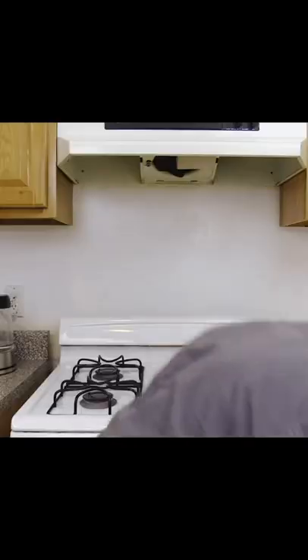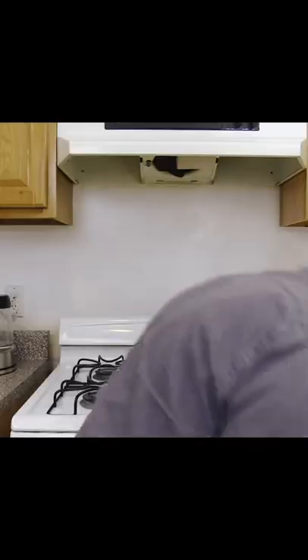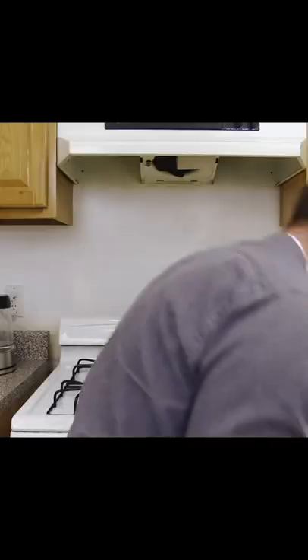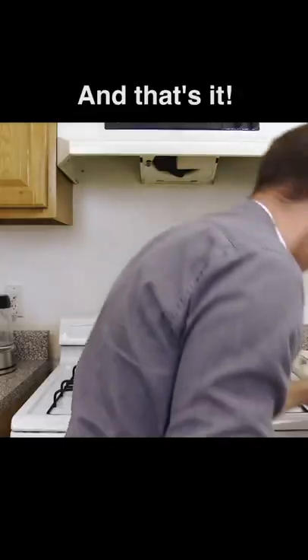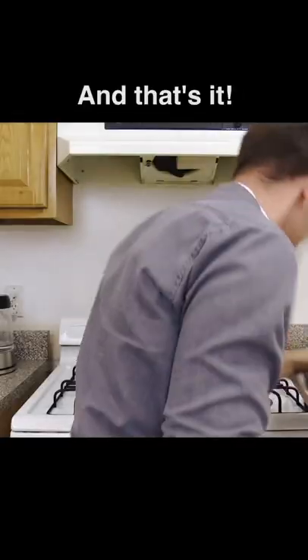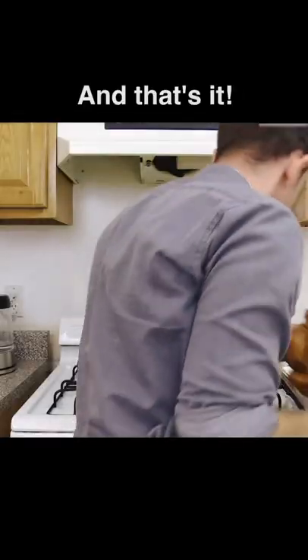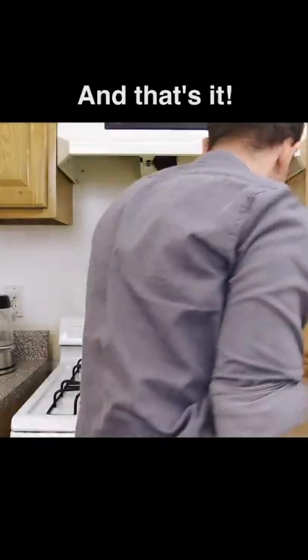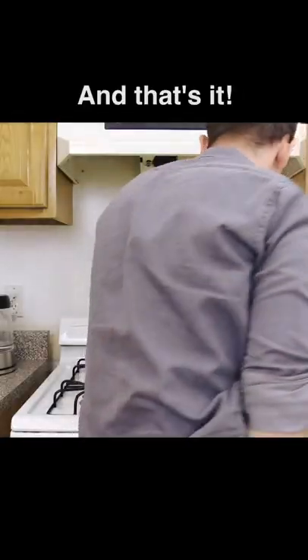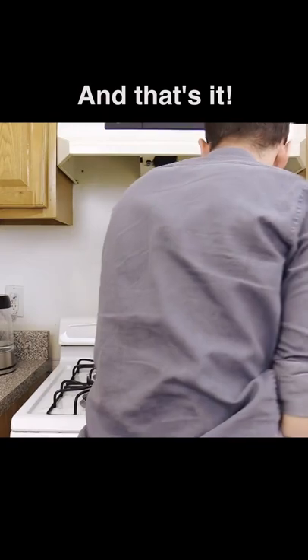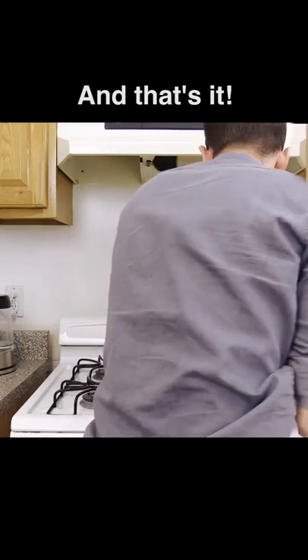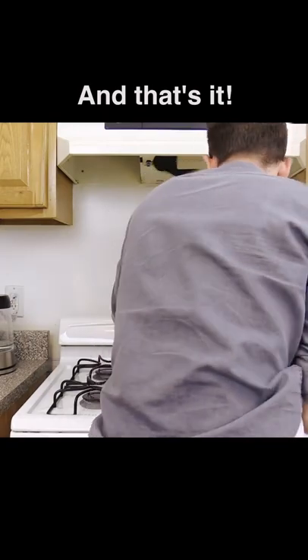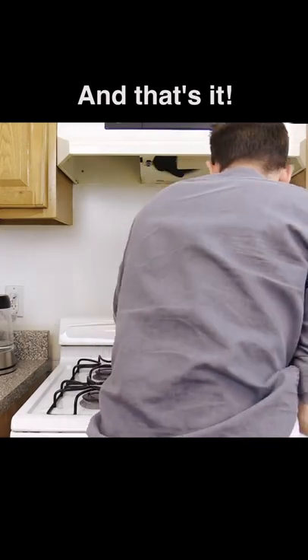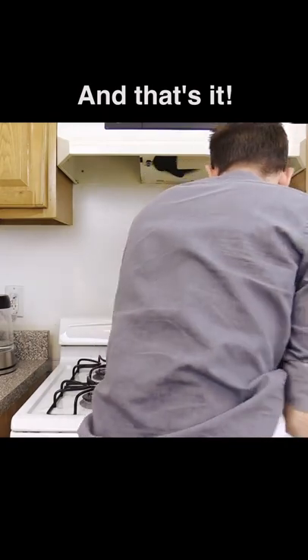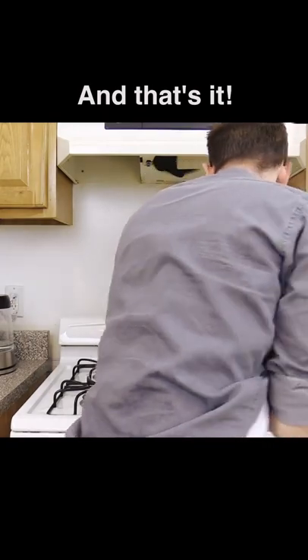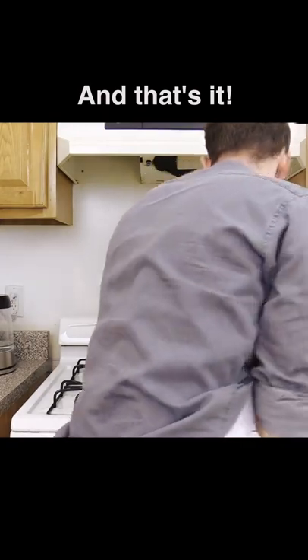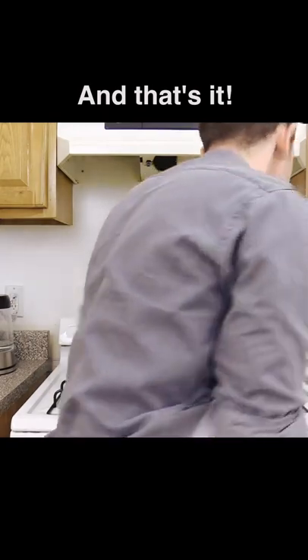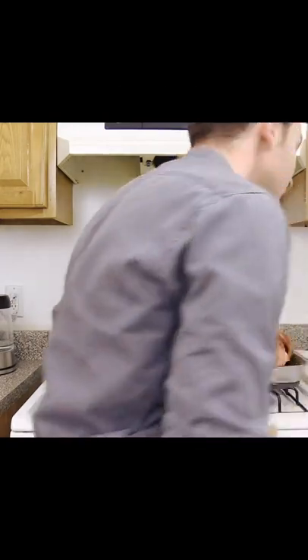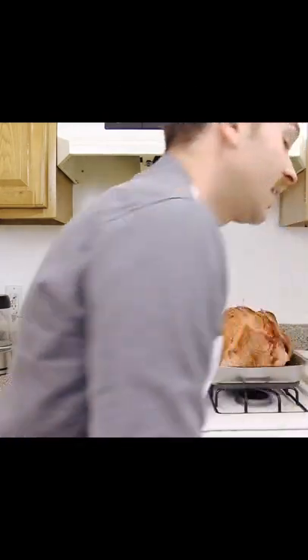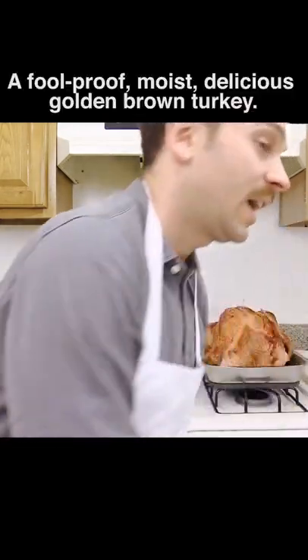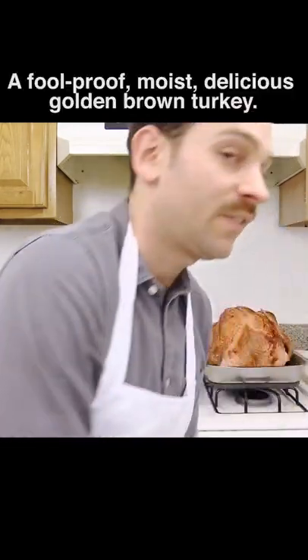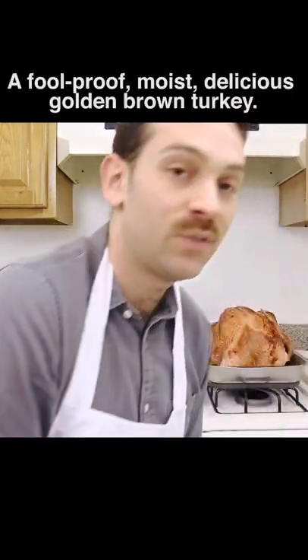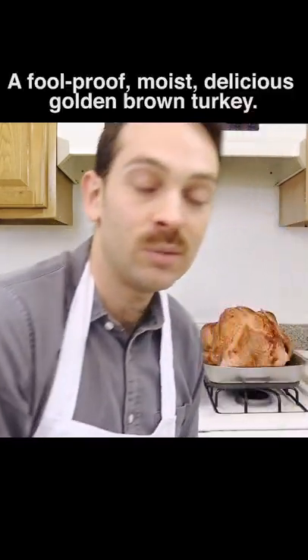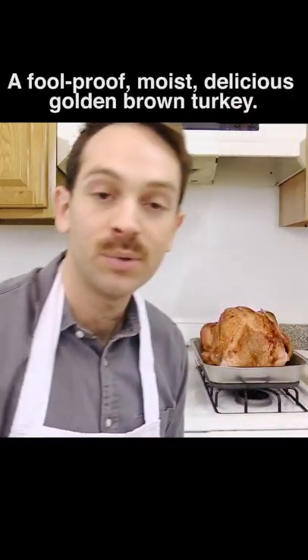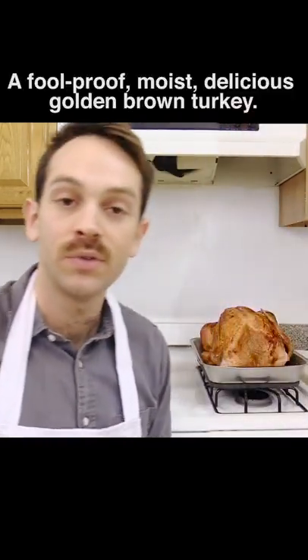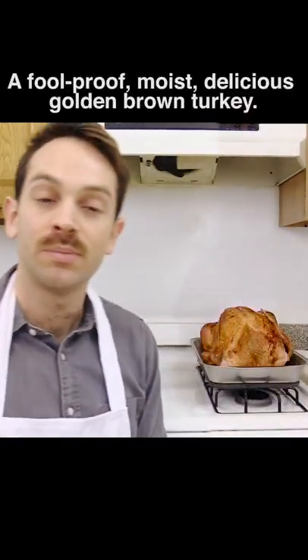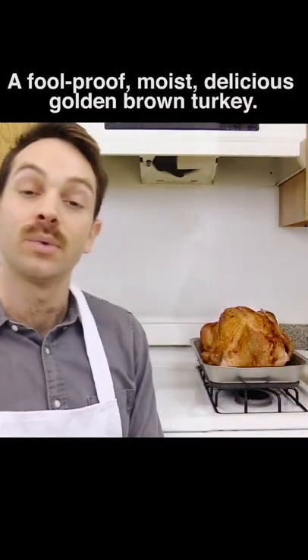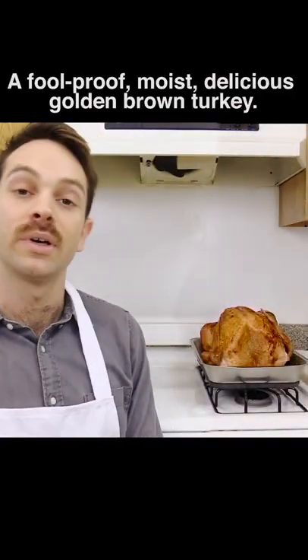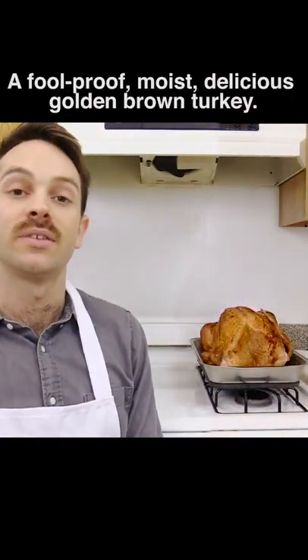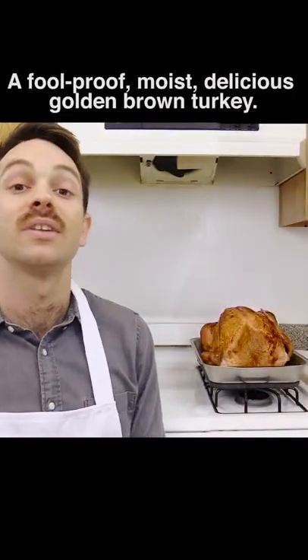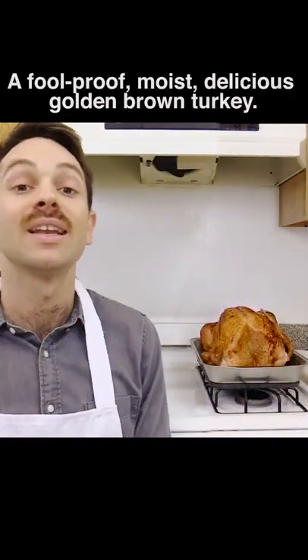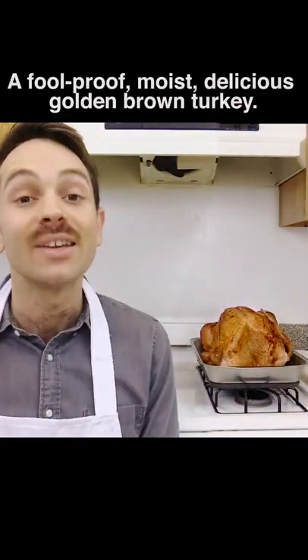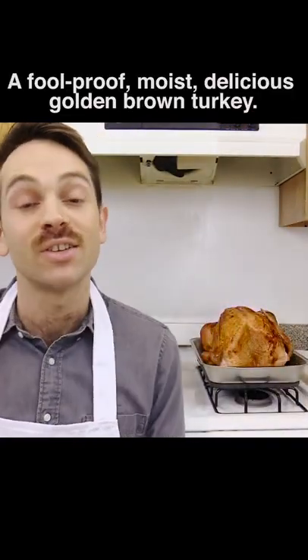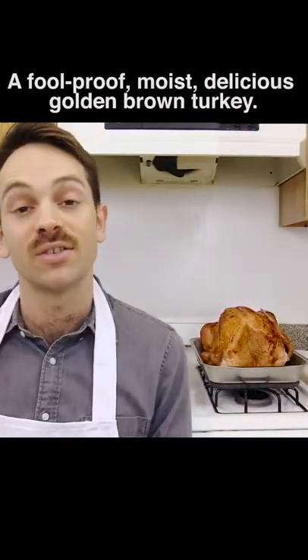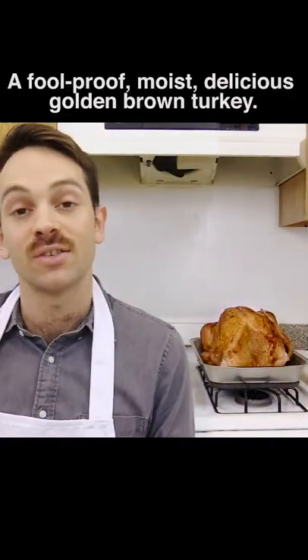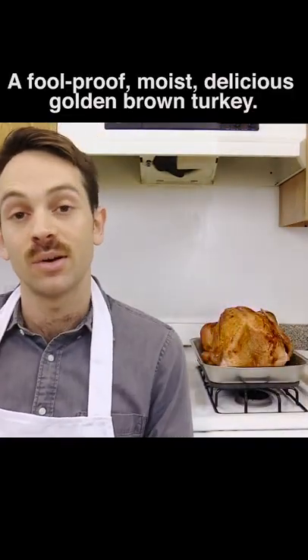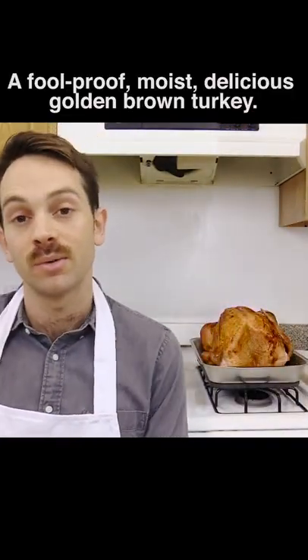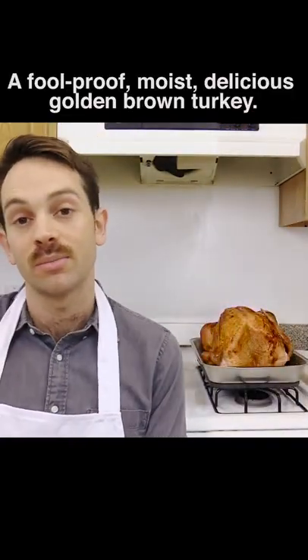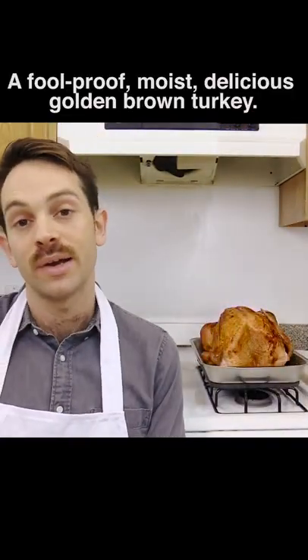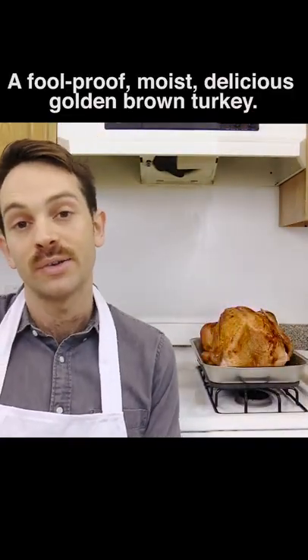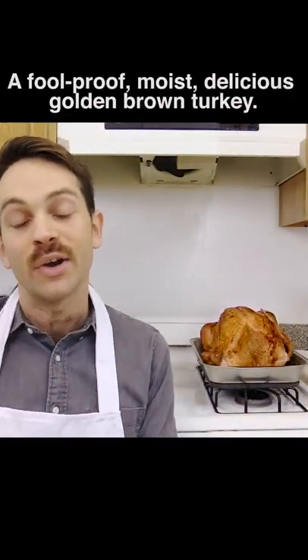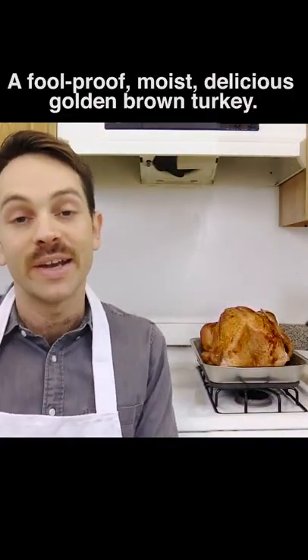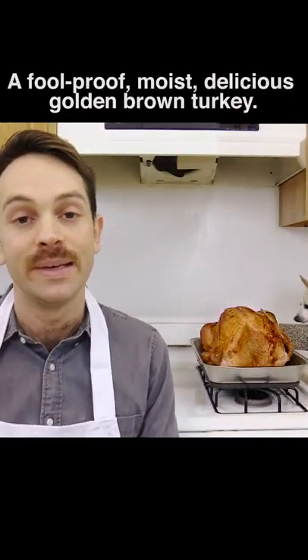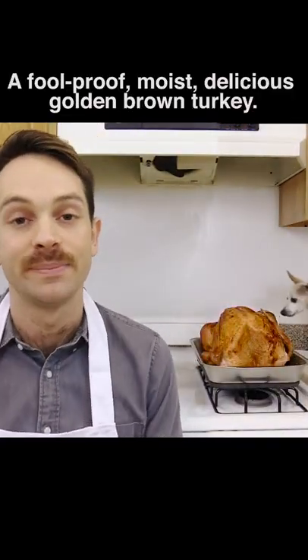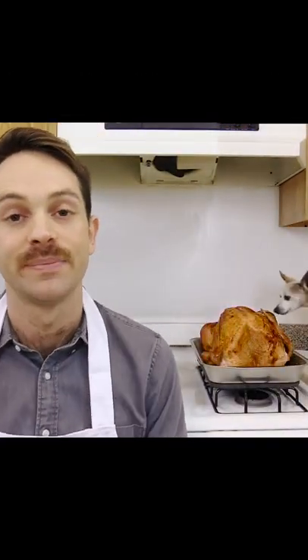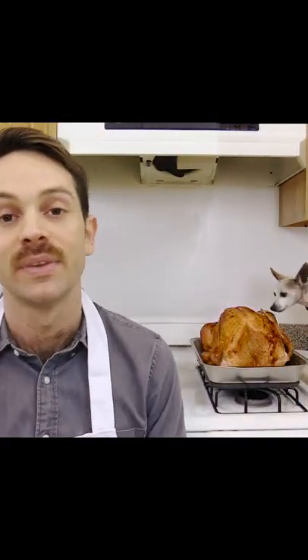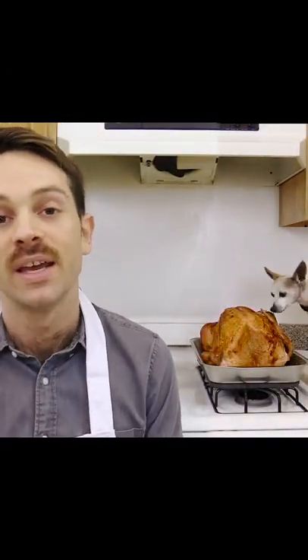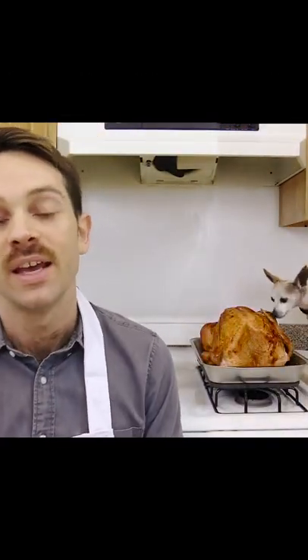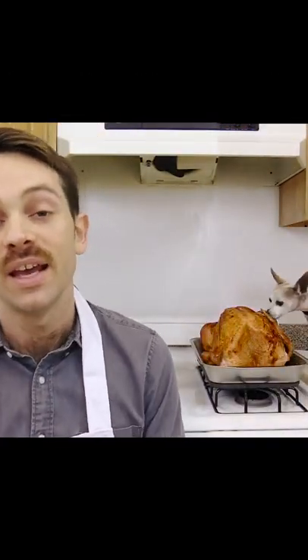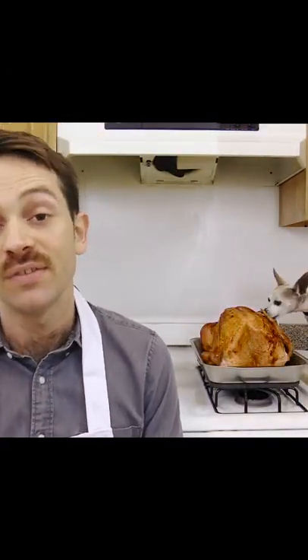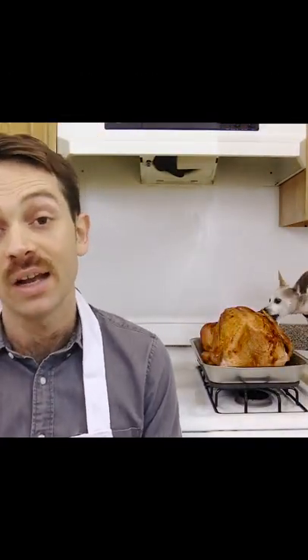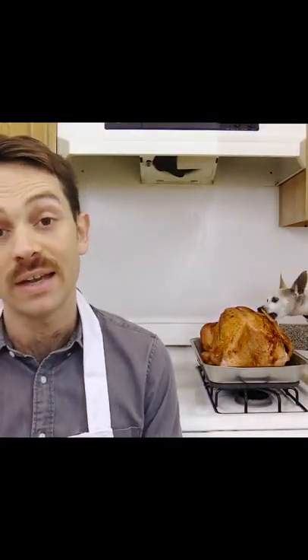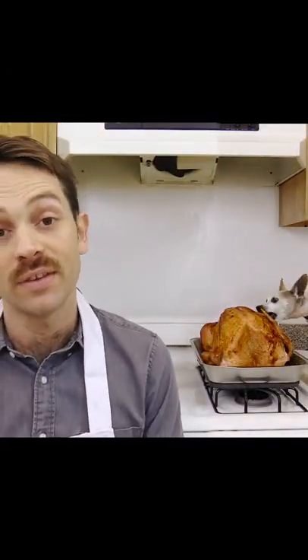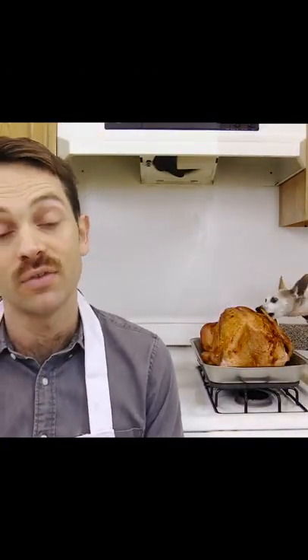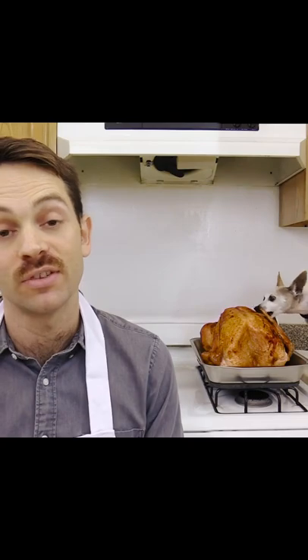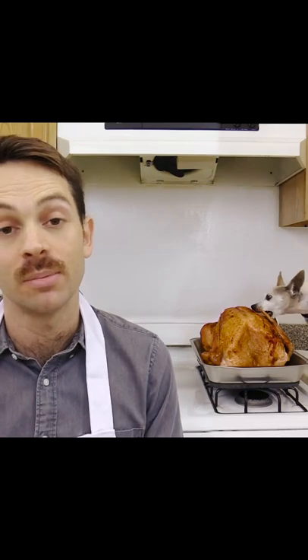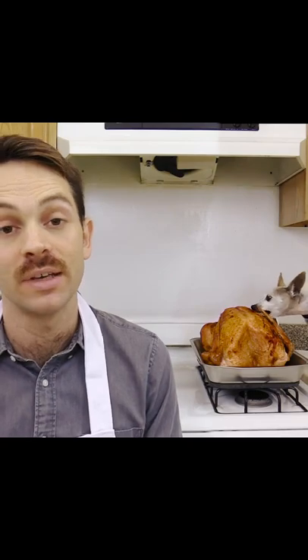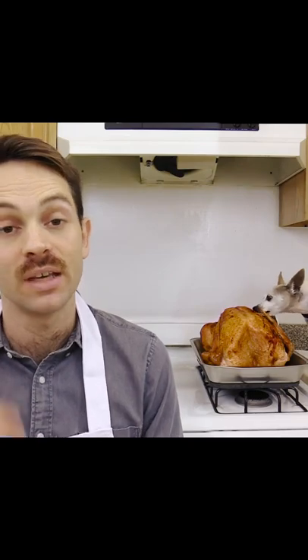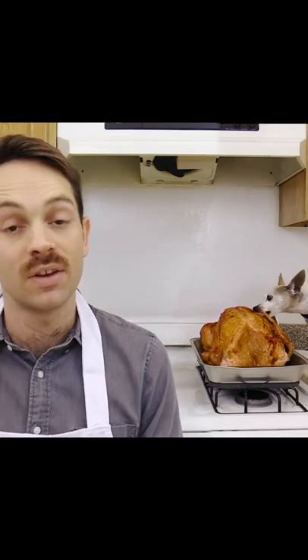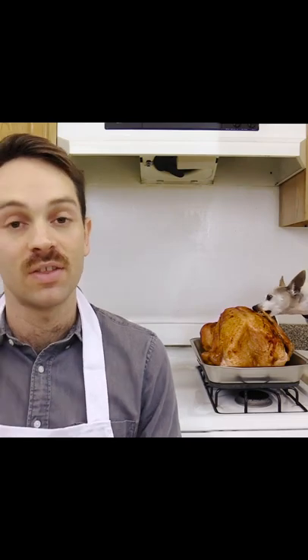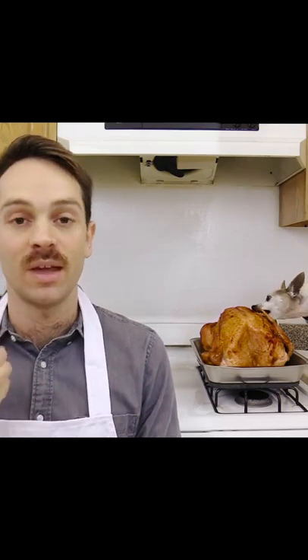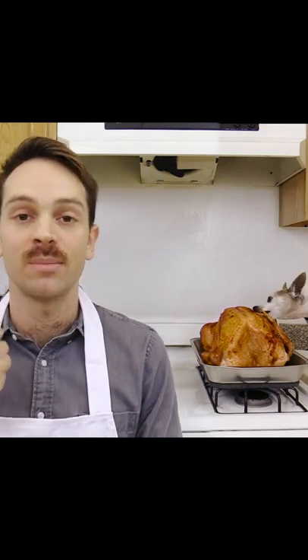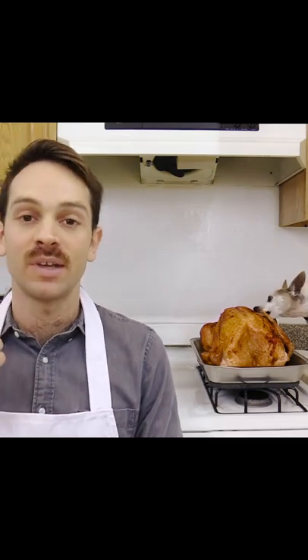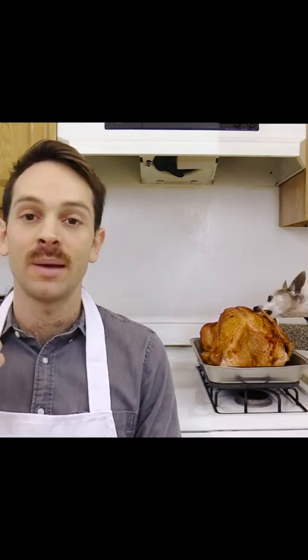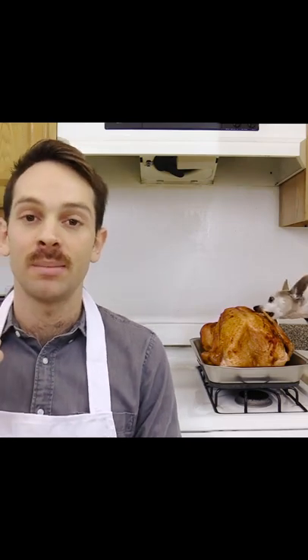And that's it. A foolproof moist delicious golden brown turkey. If you like this recipe, give it a thumbs up.